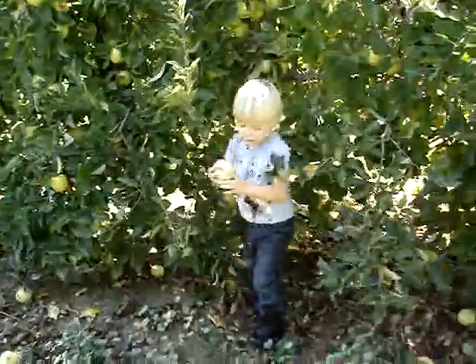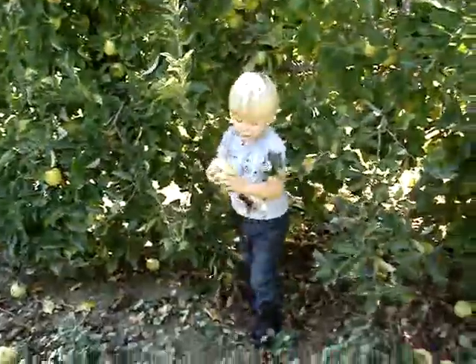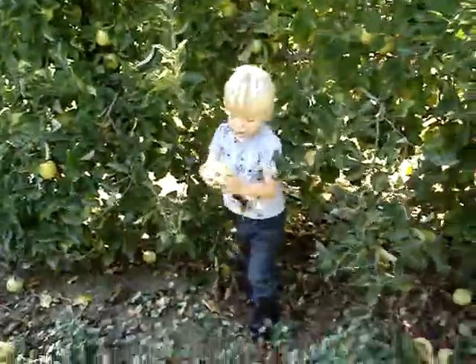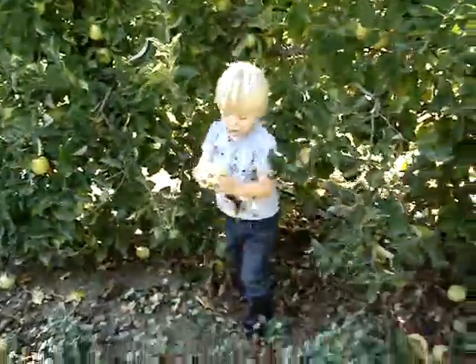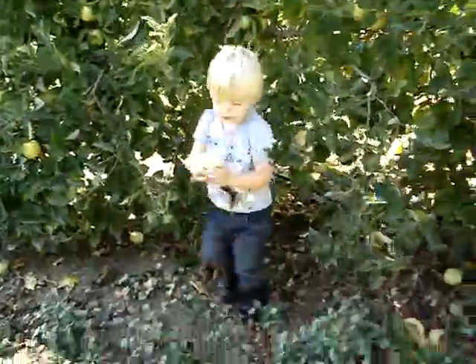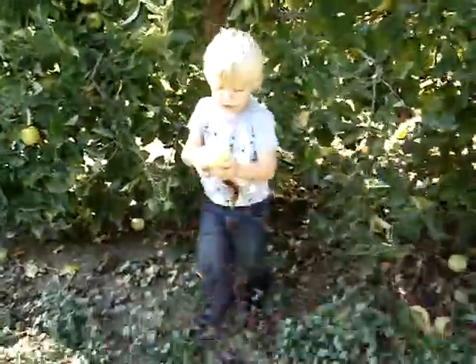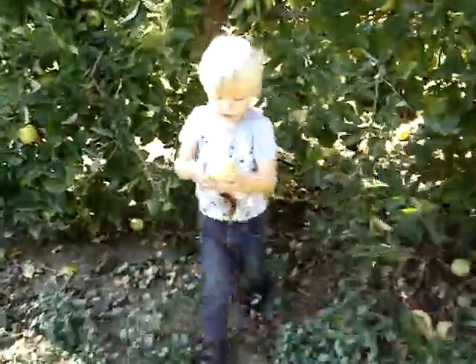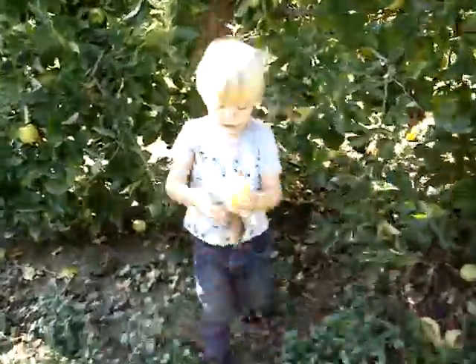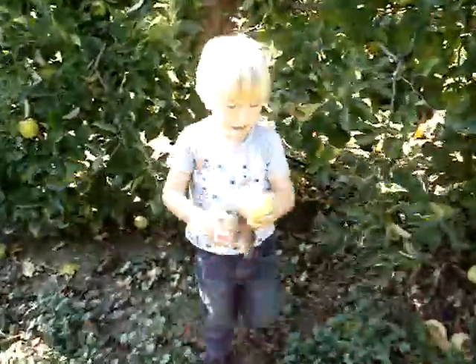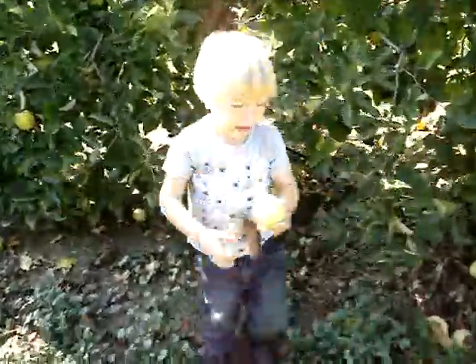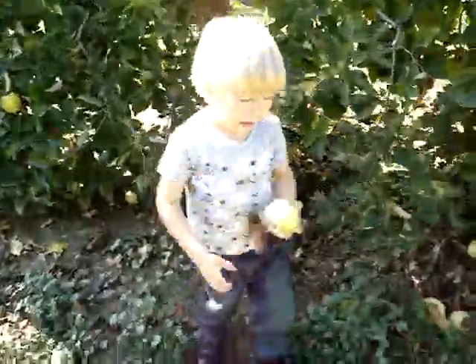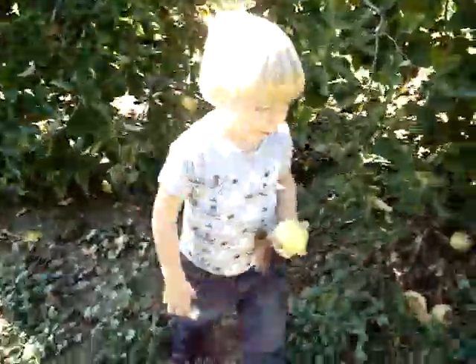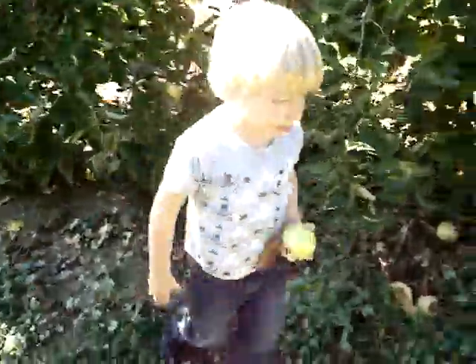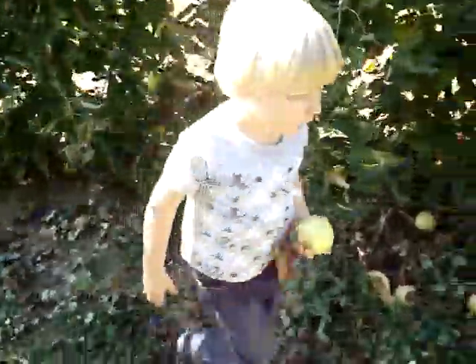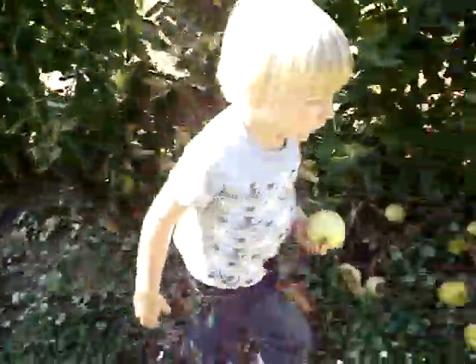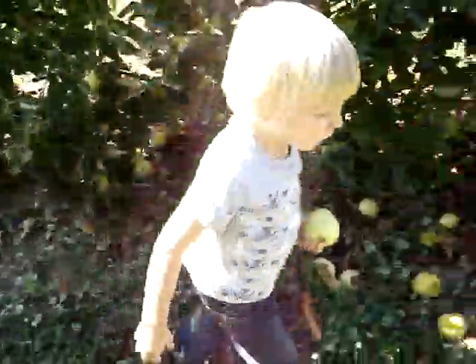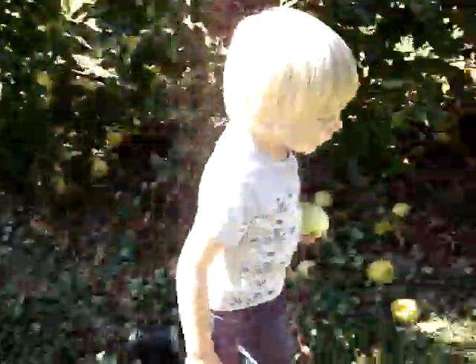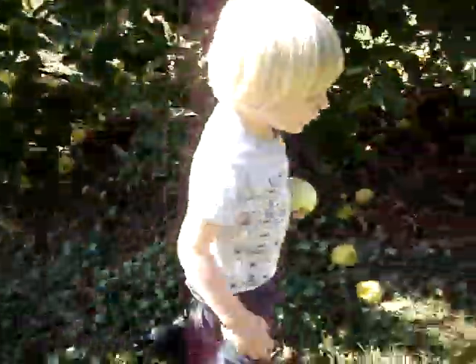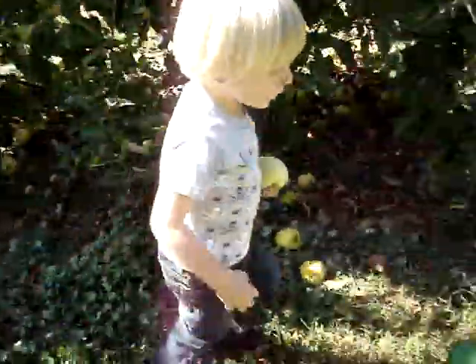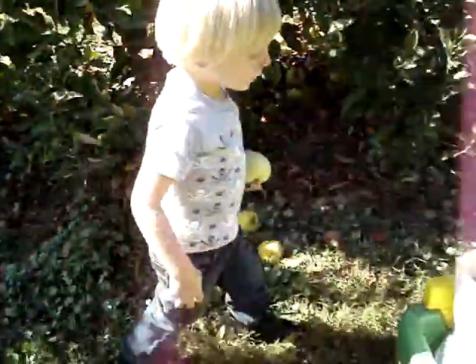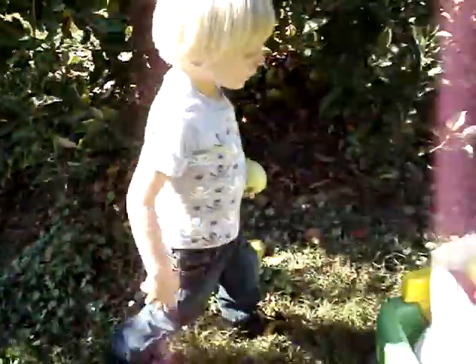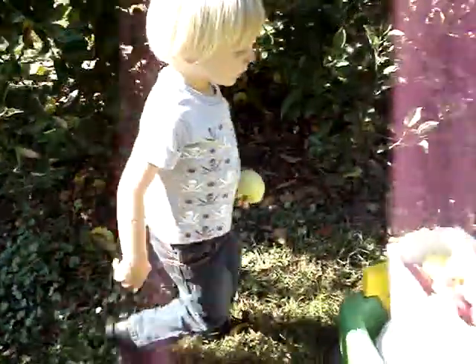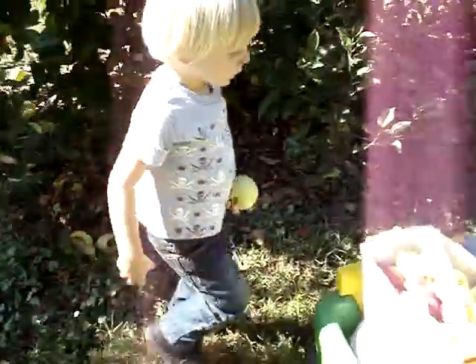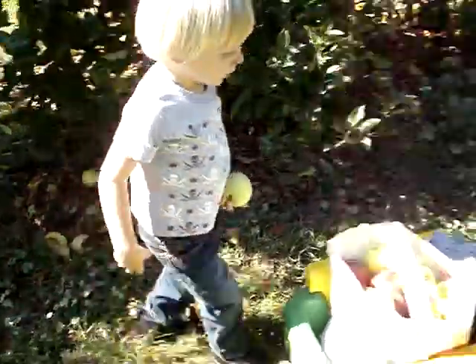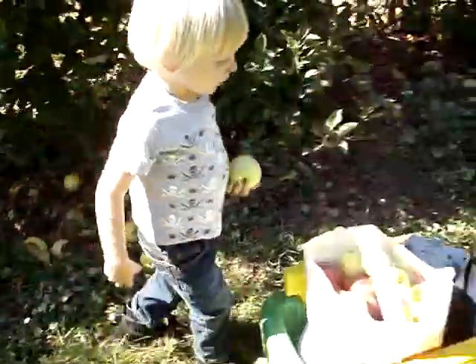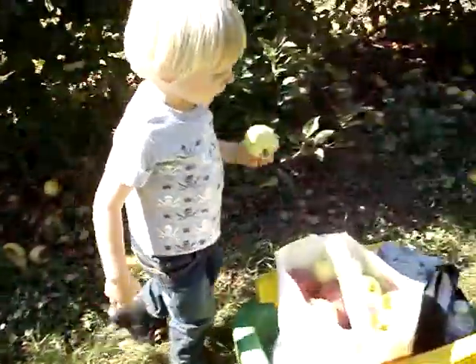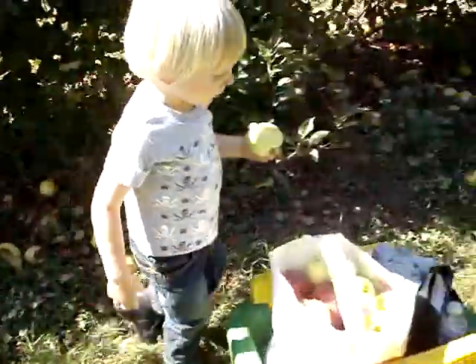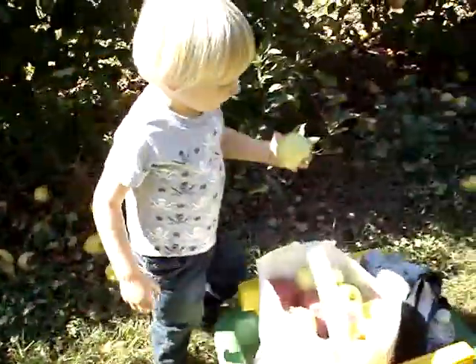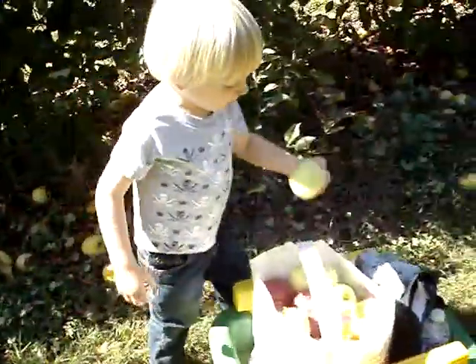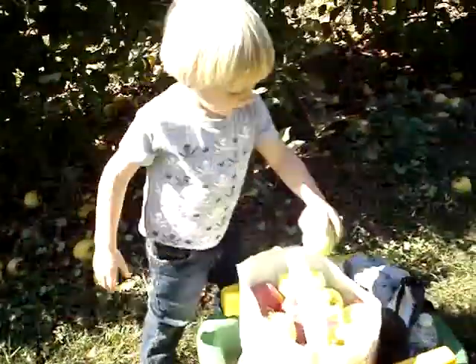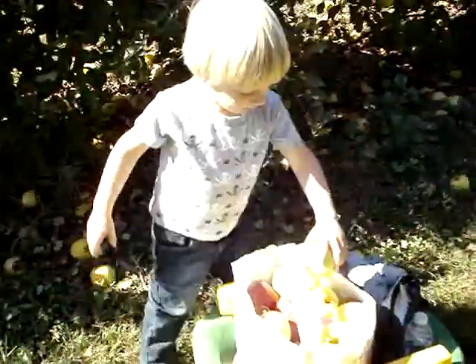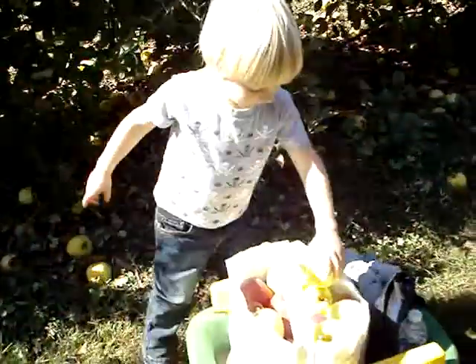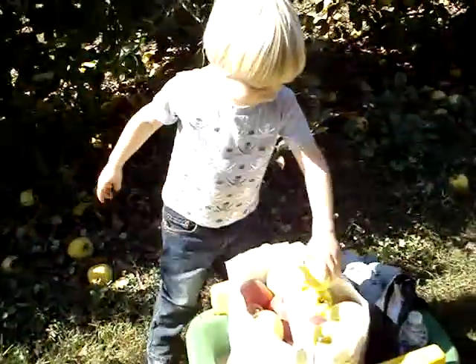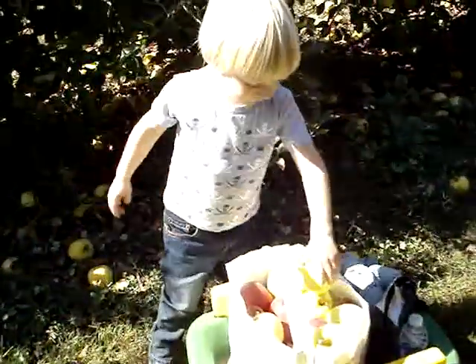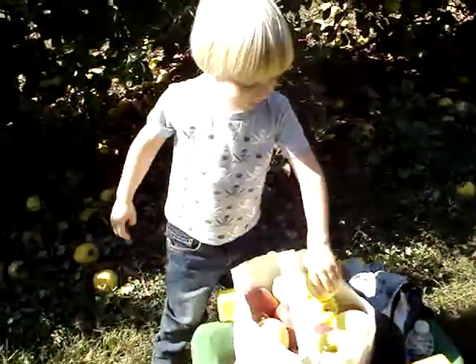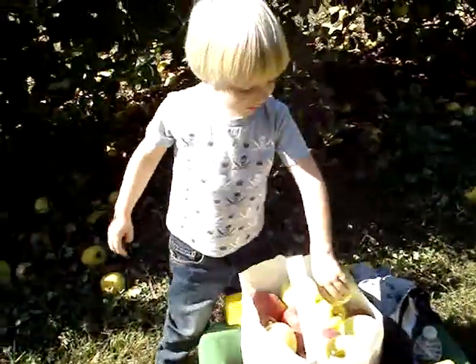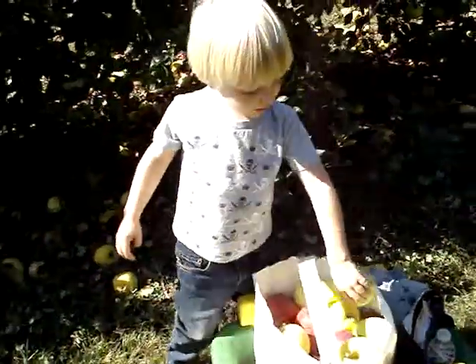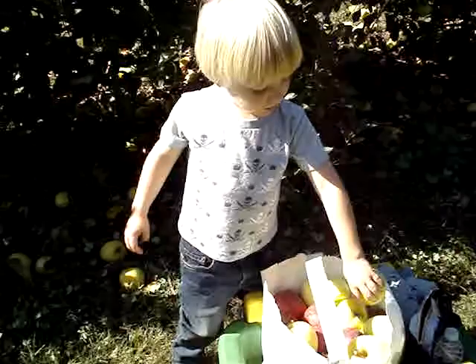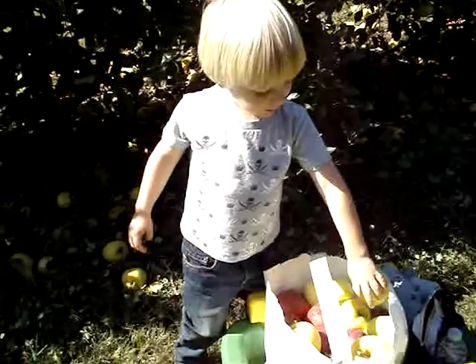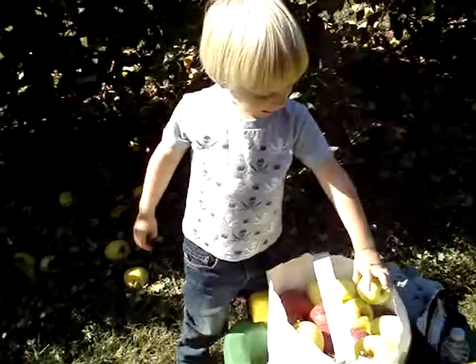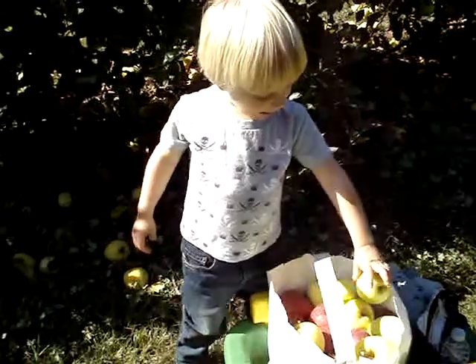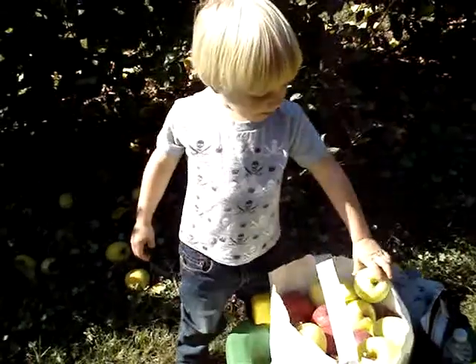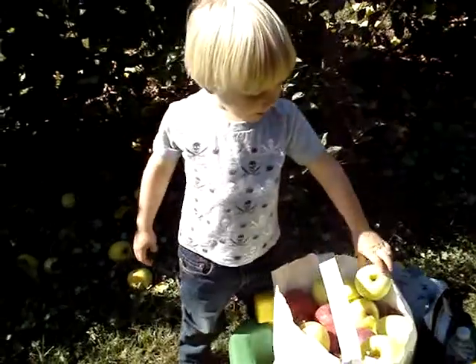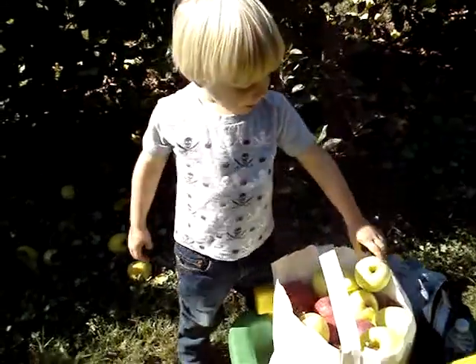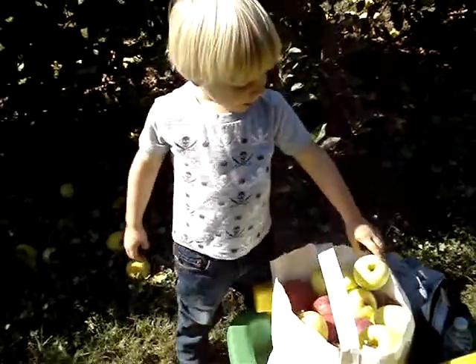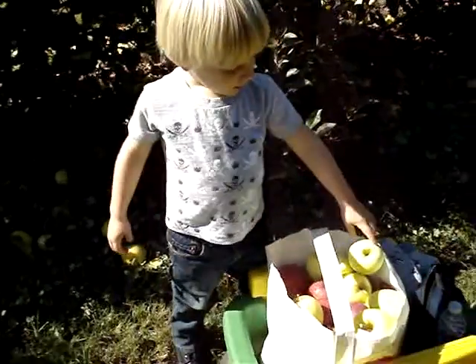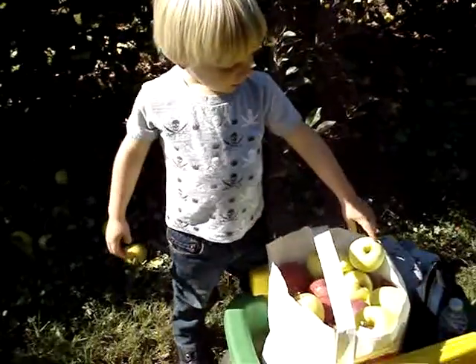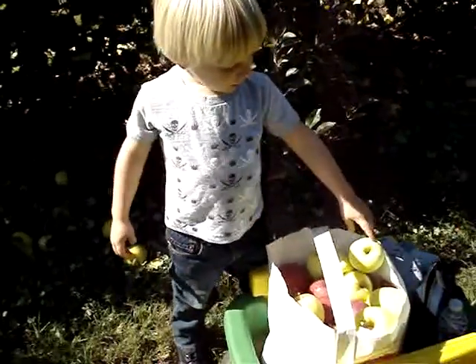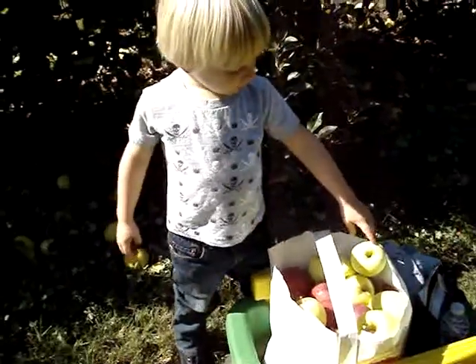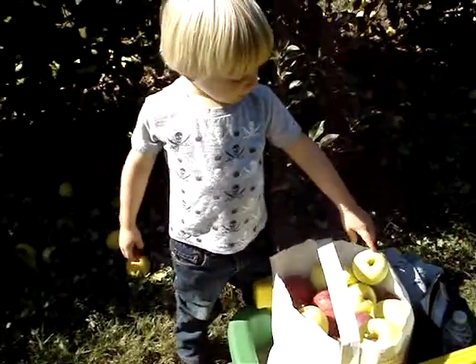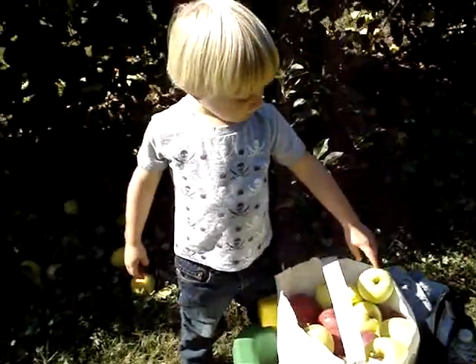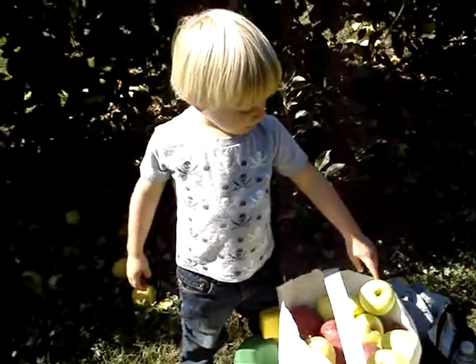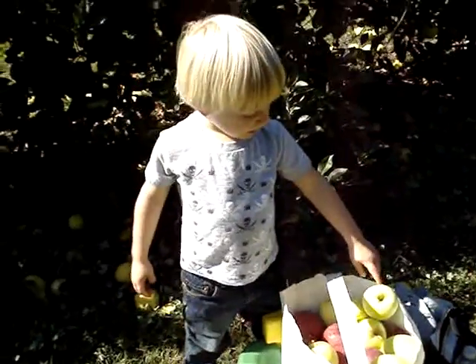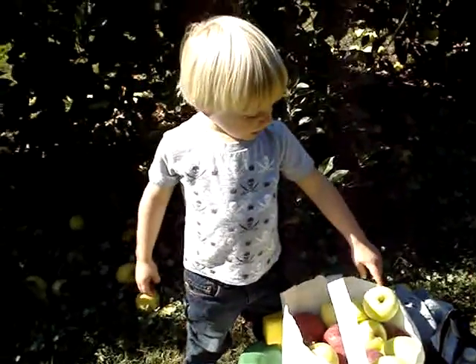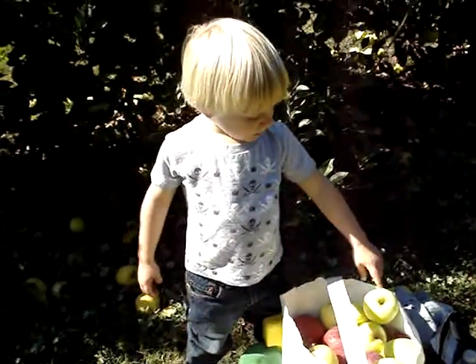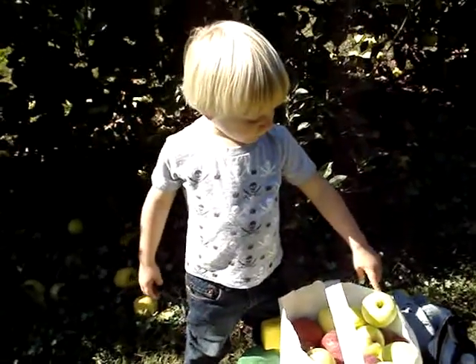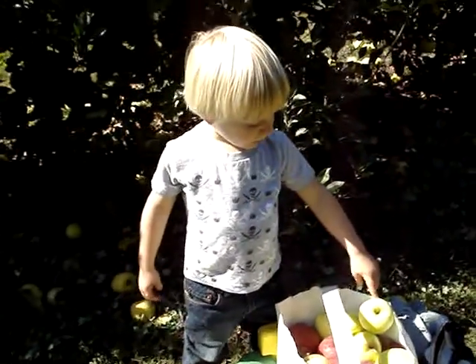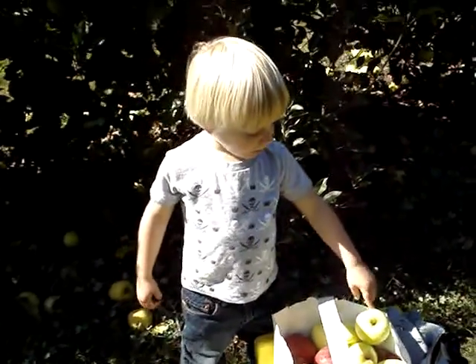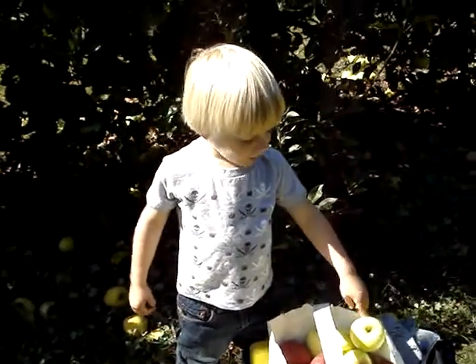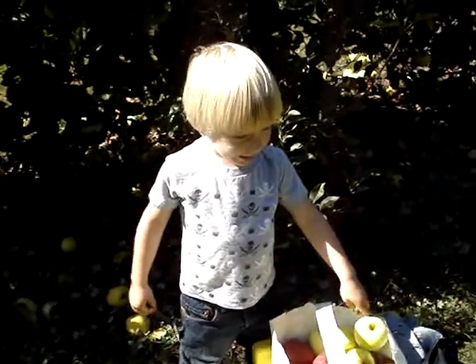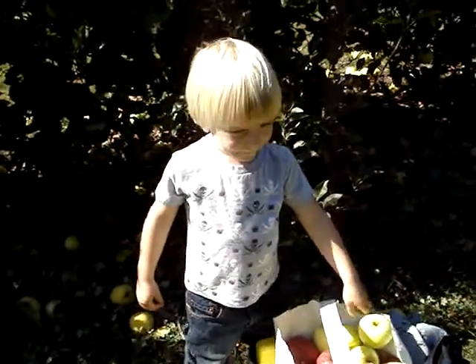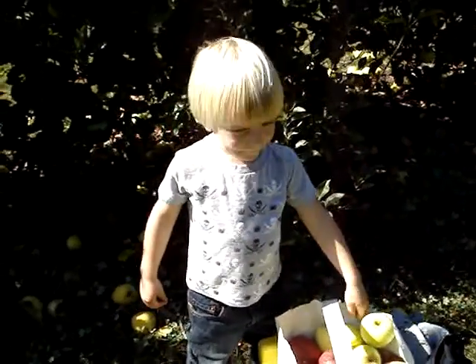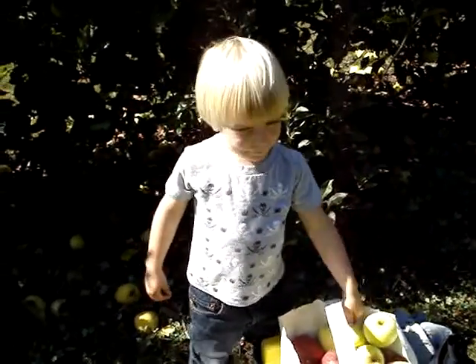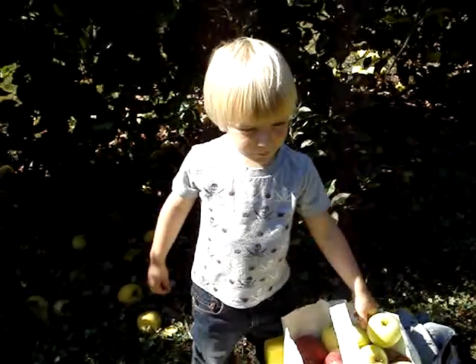This is an apple. Beautiful apple. This is a baby apple.